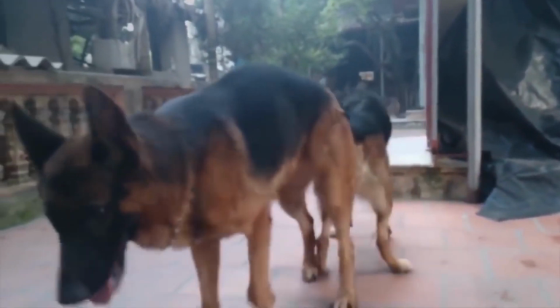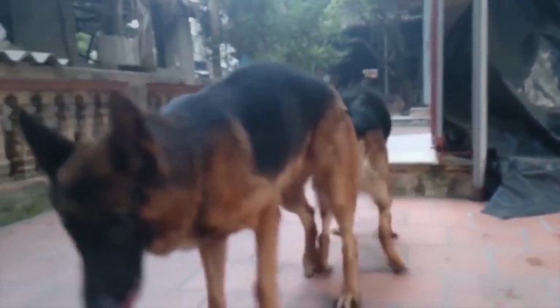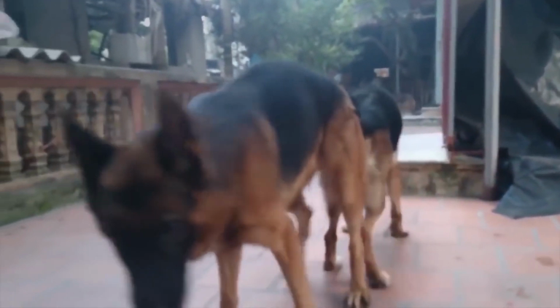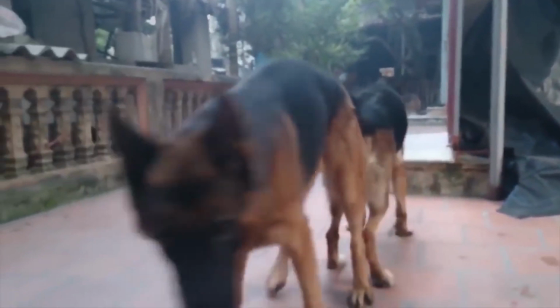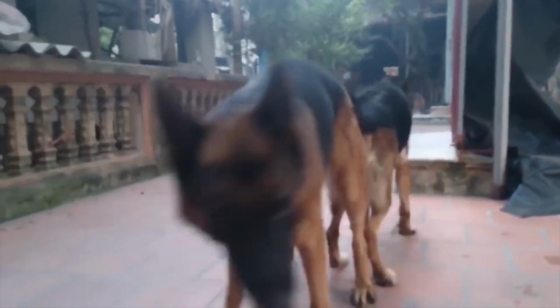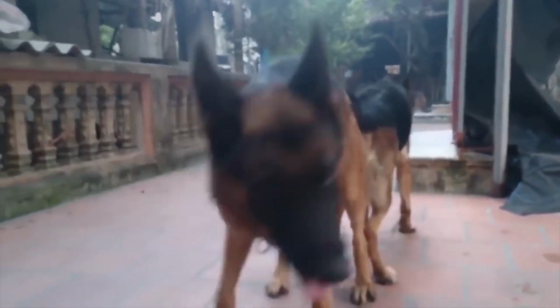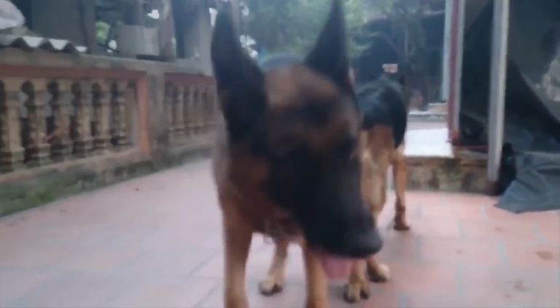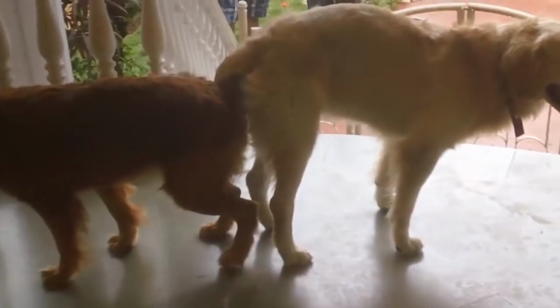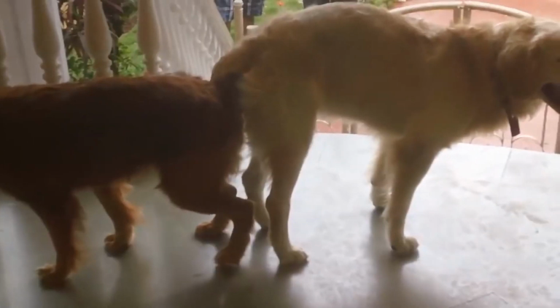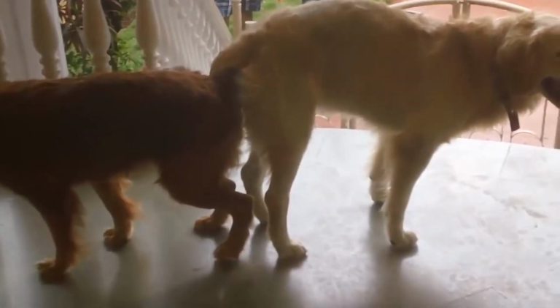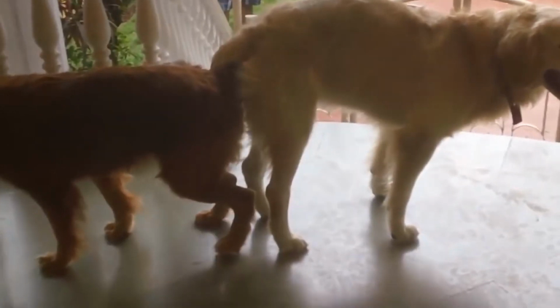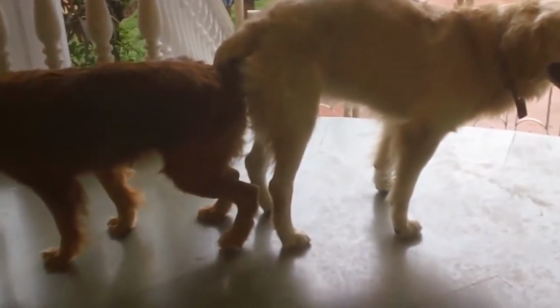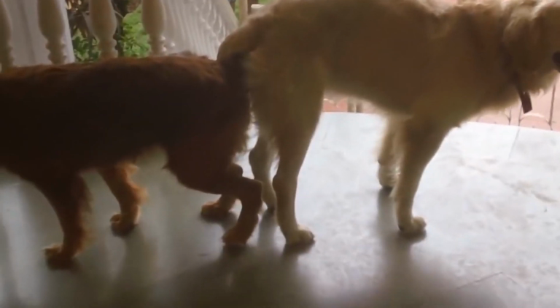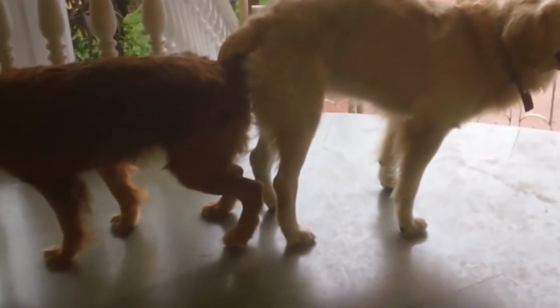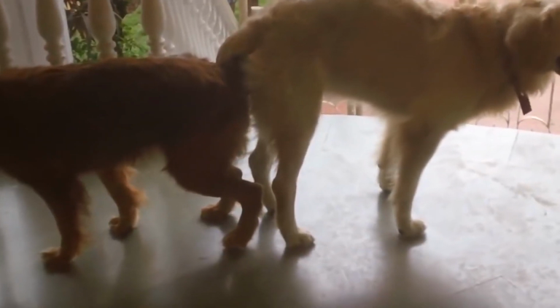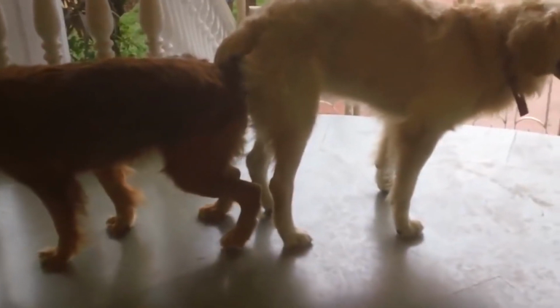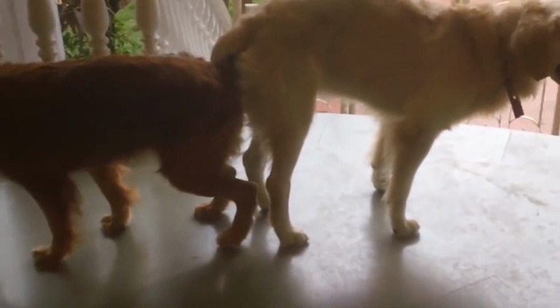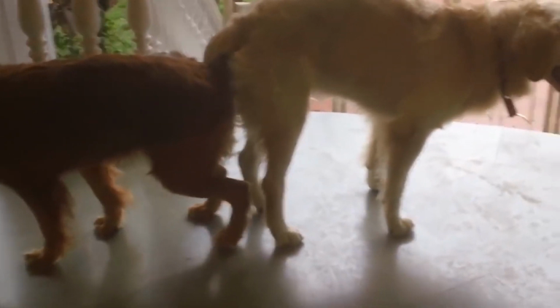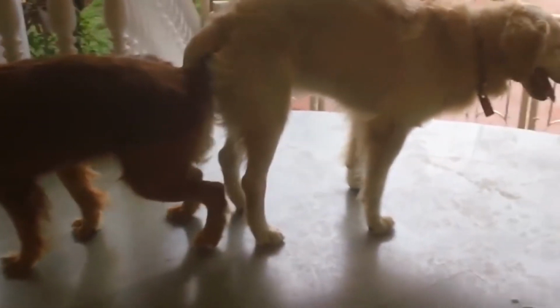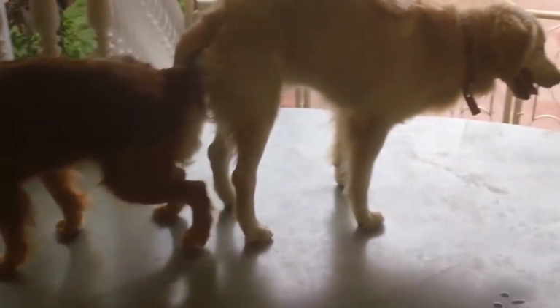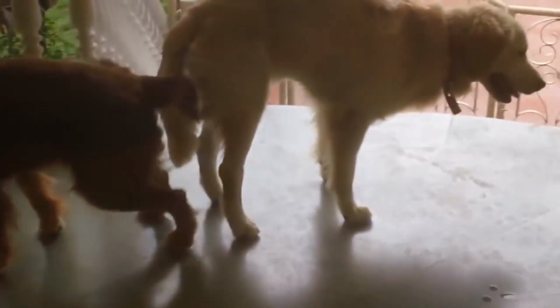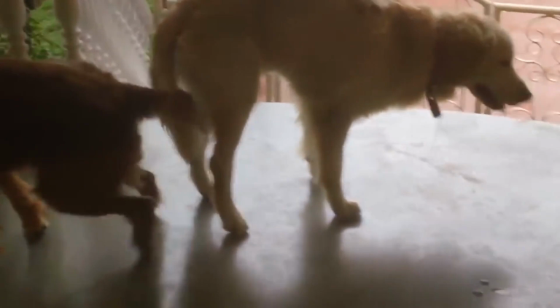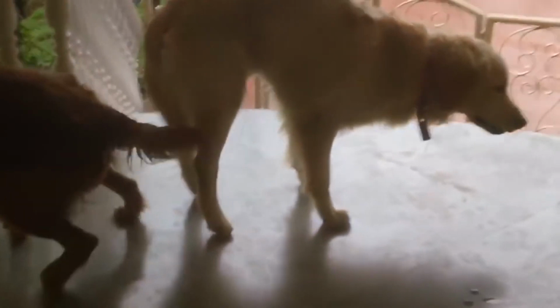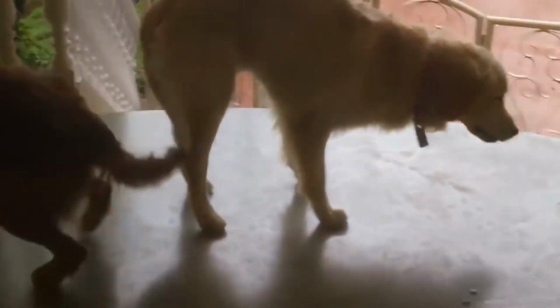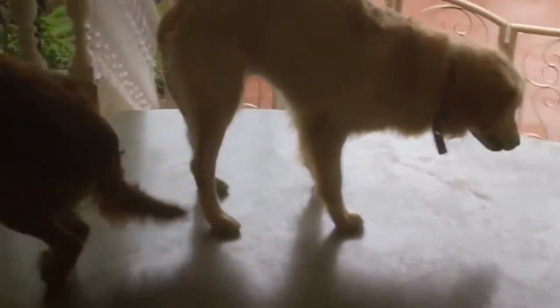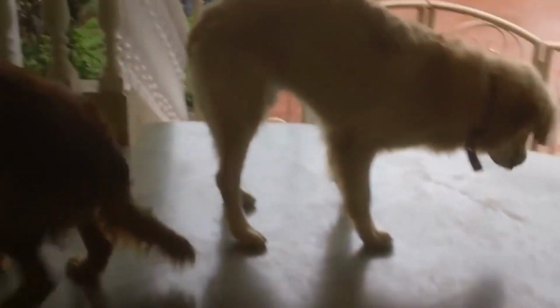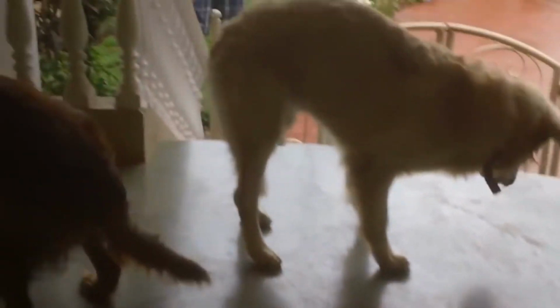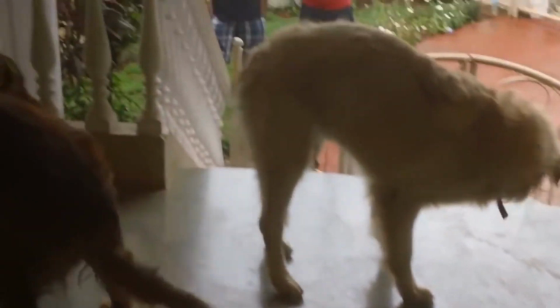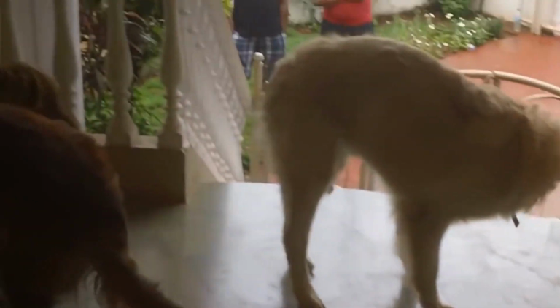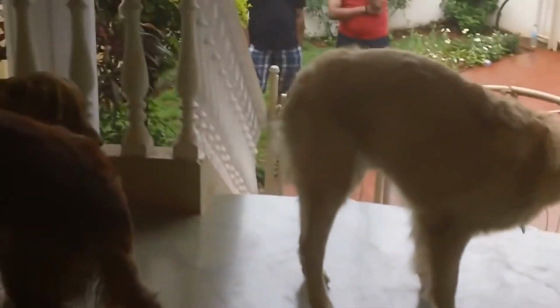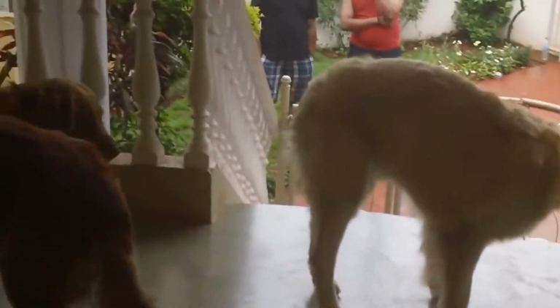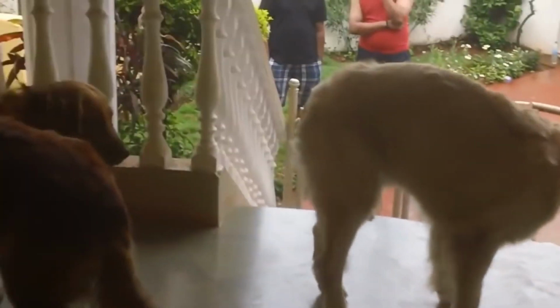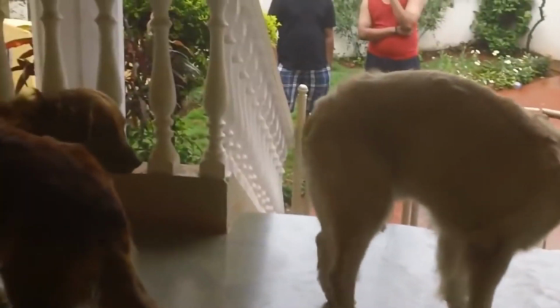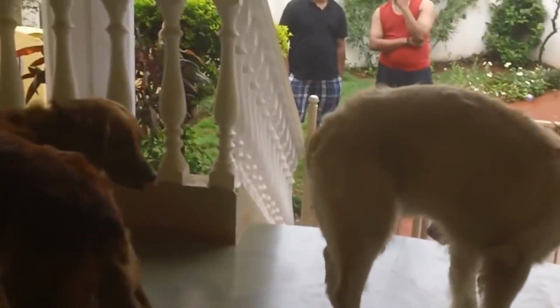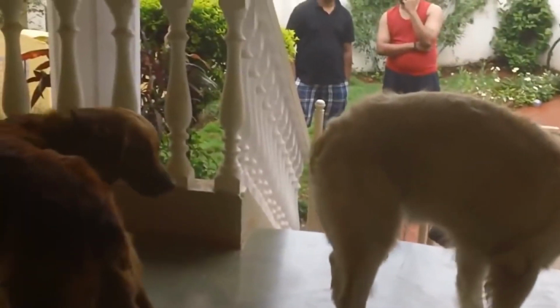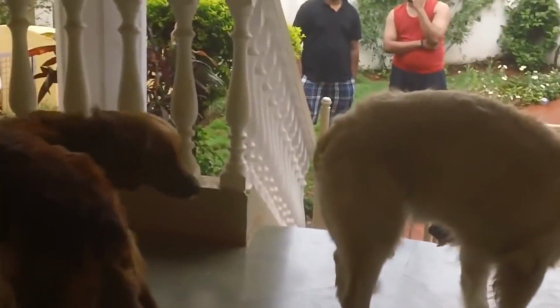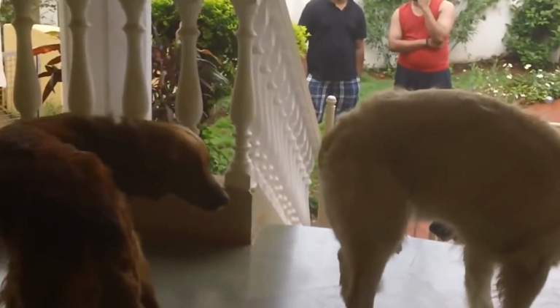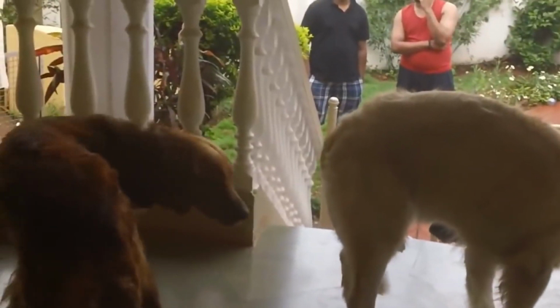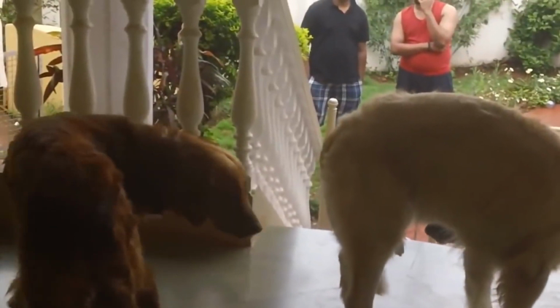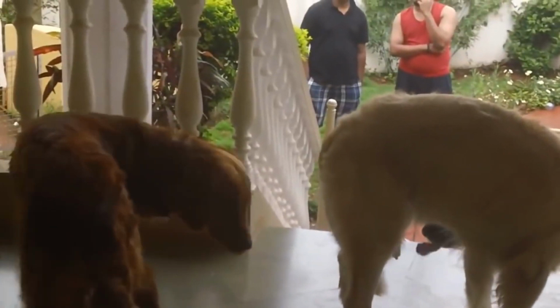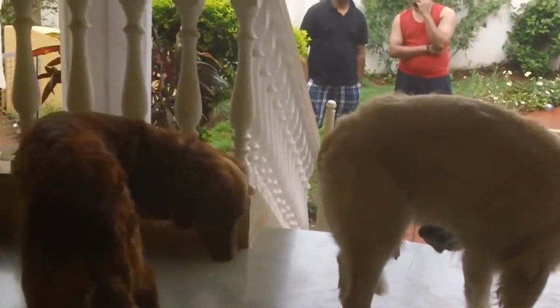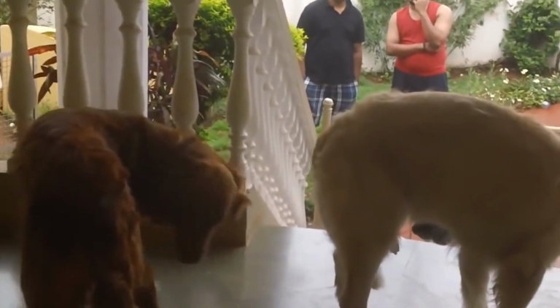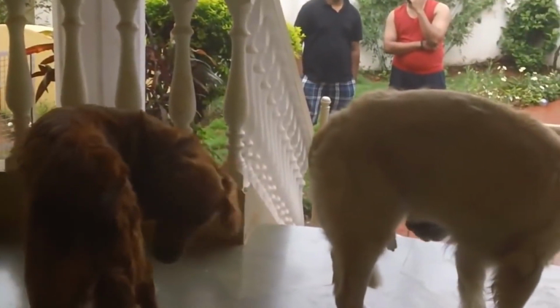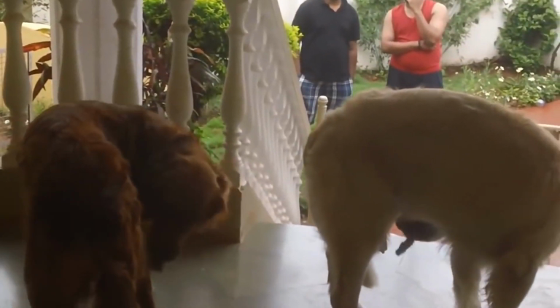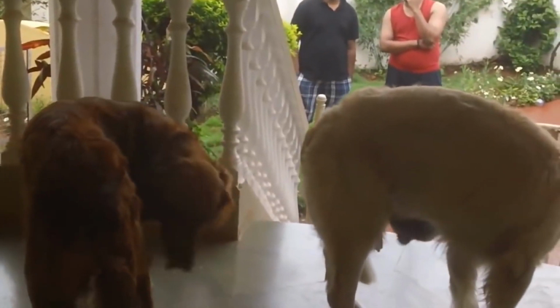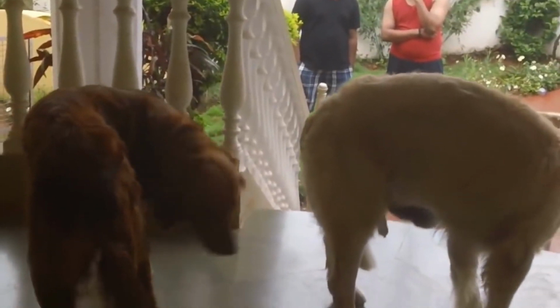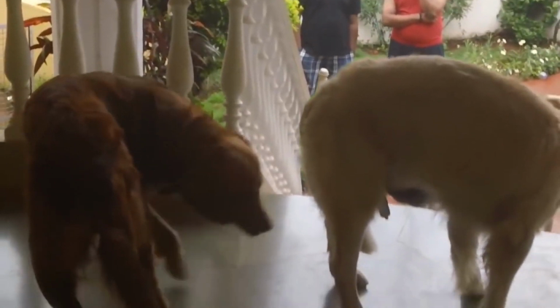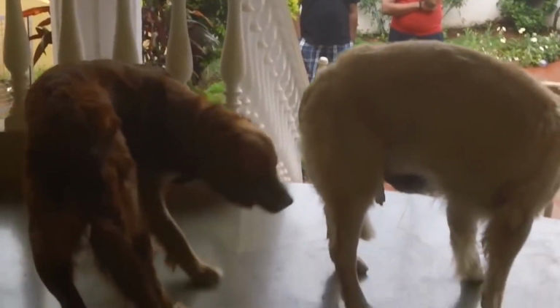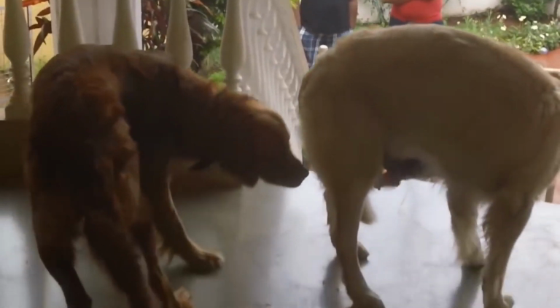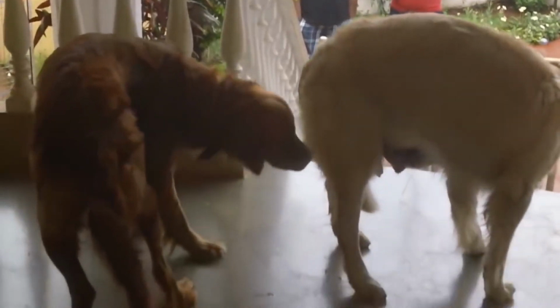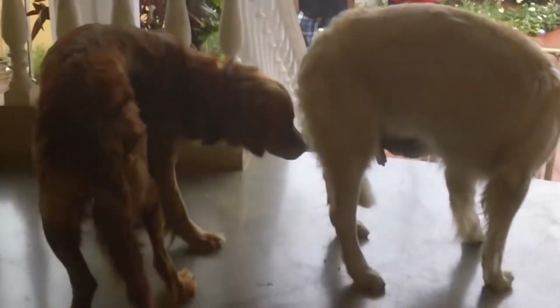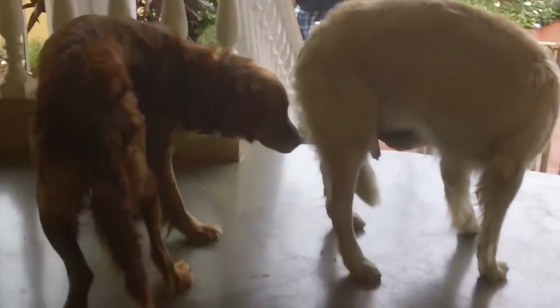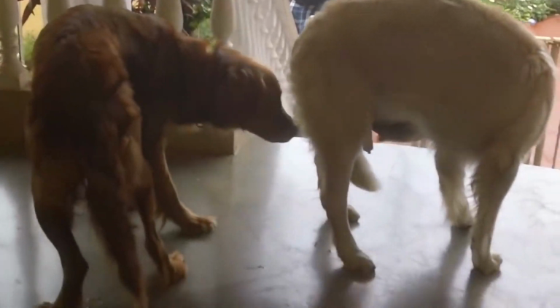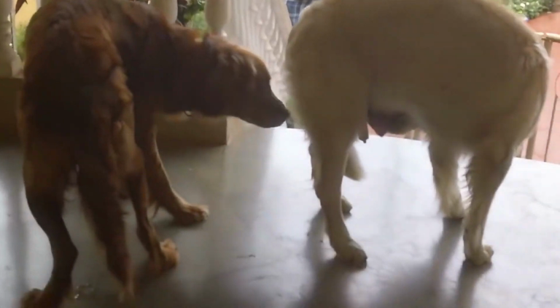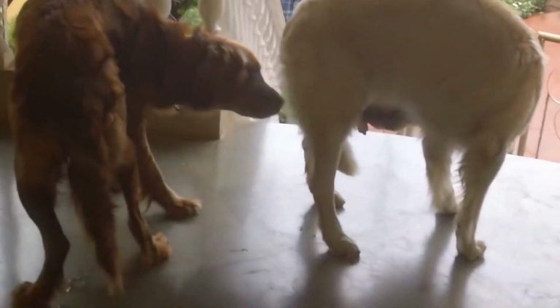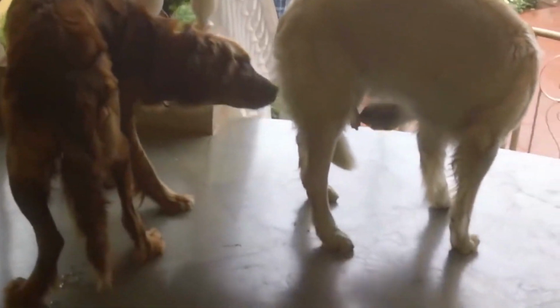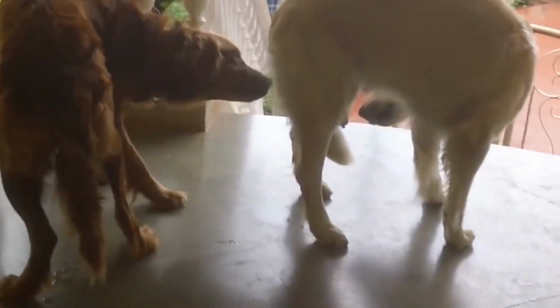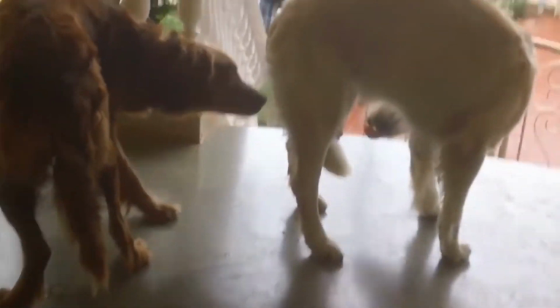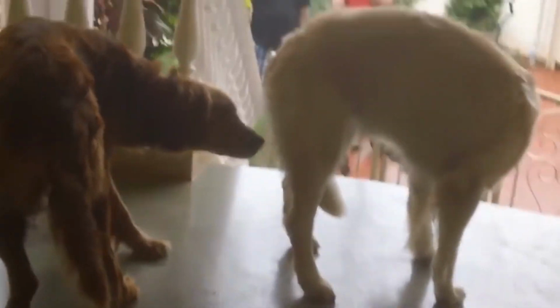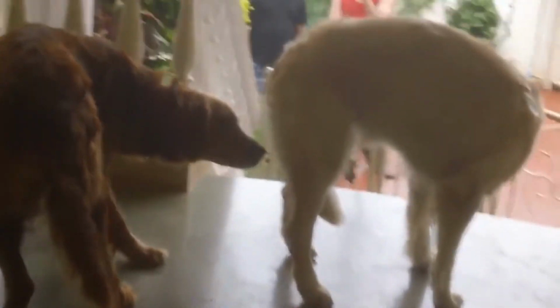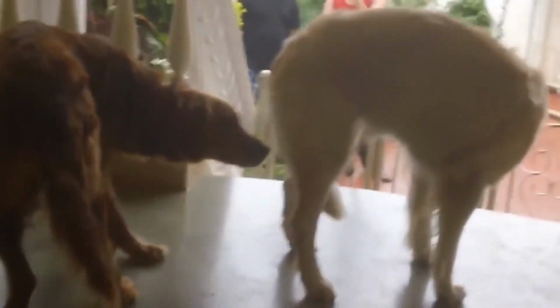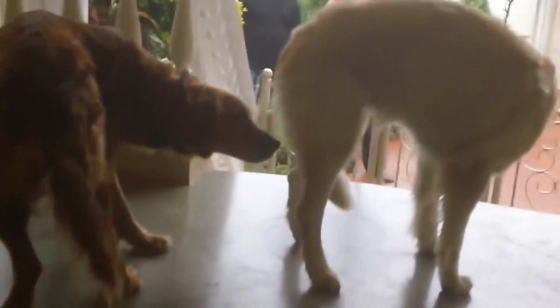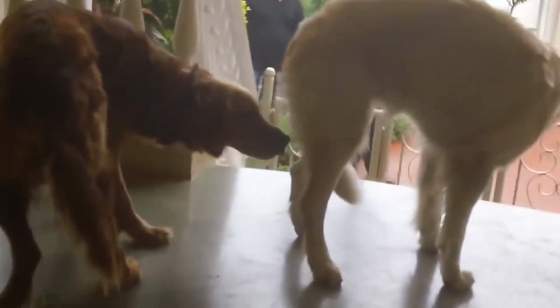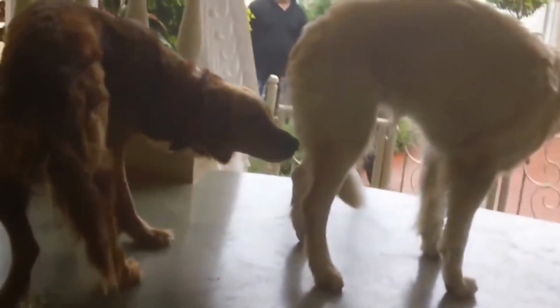Additionally, we recommend thinking twice before breeding your animals, since animal shelters are full of abandoned dogs.